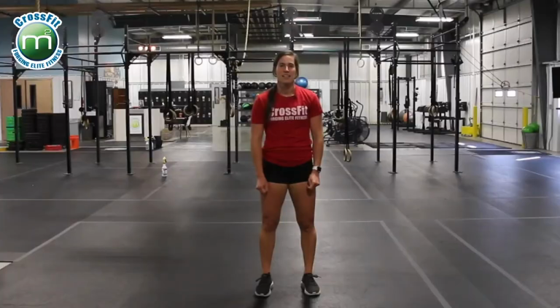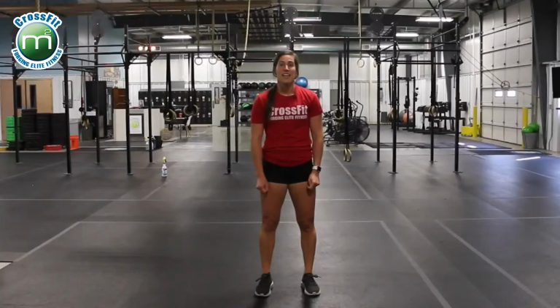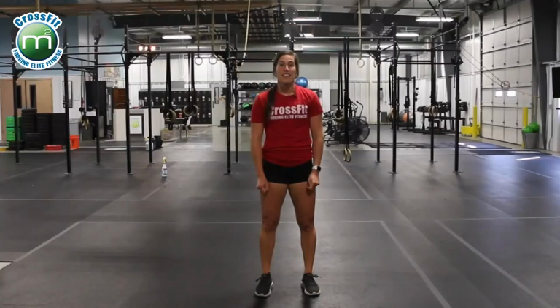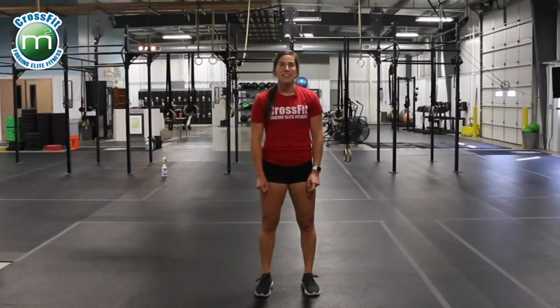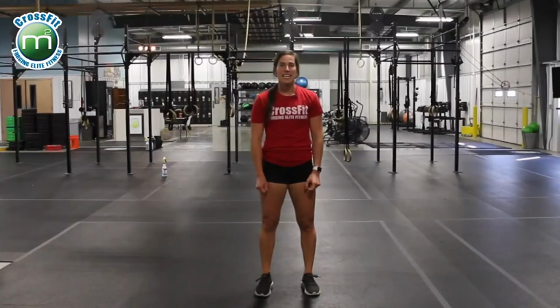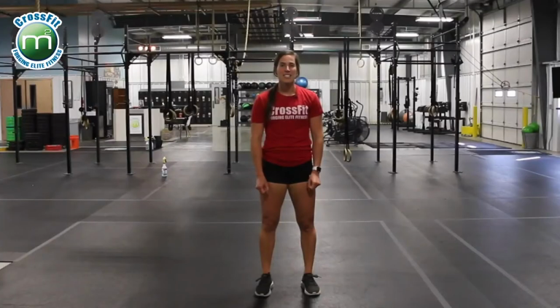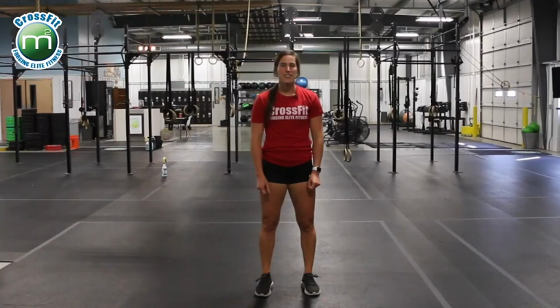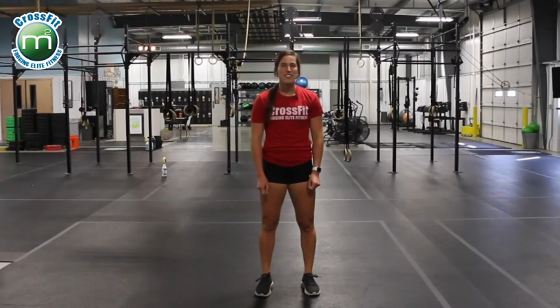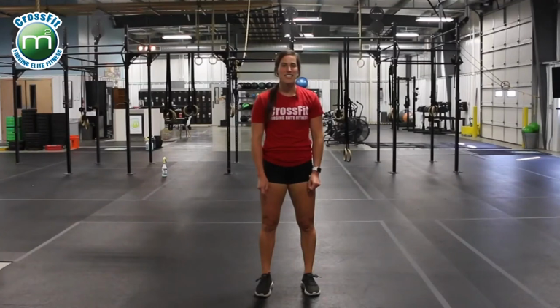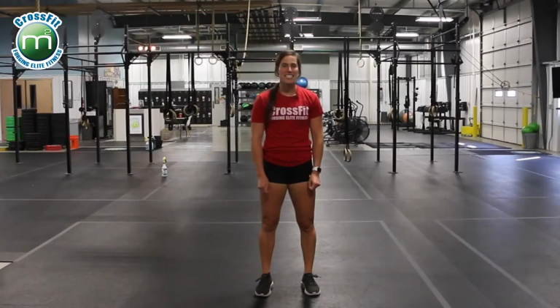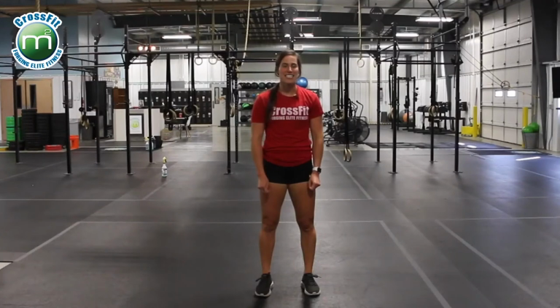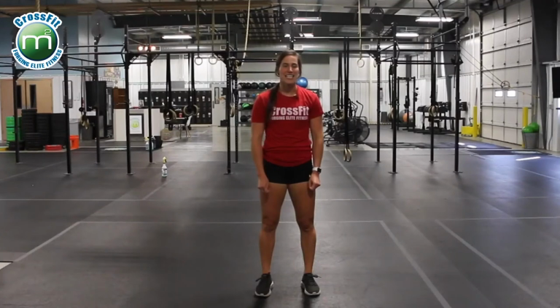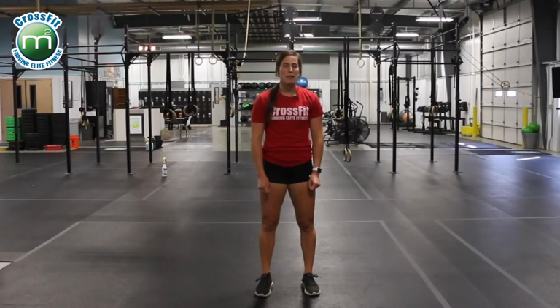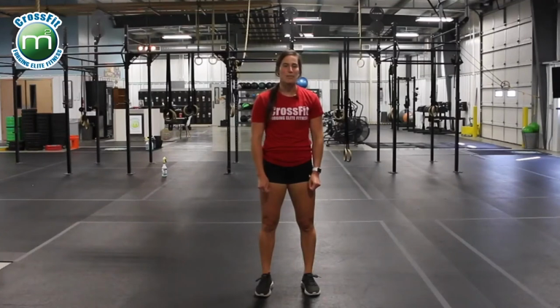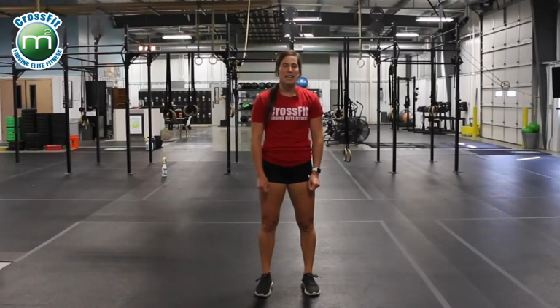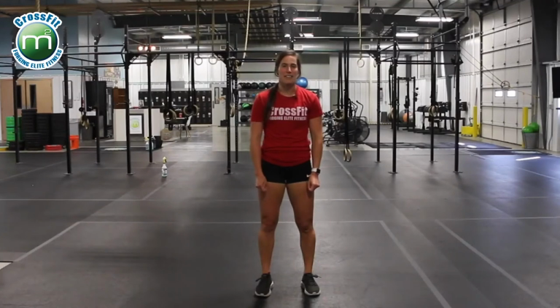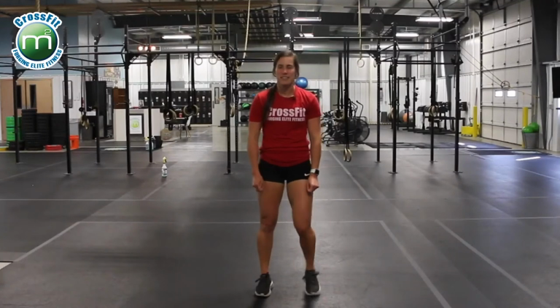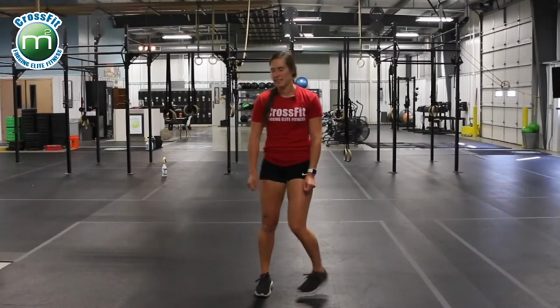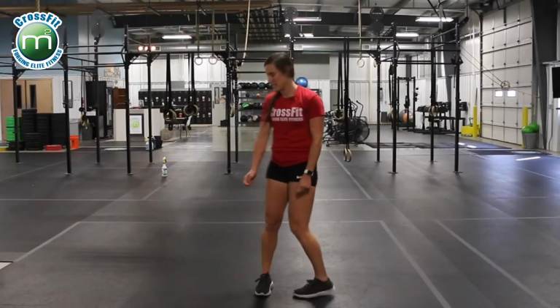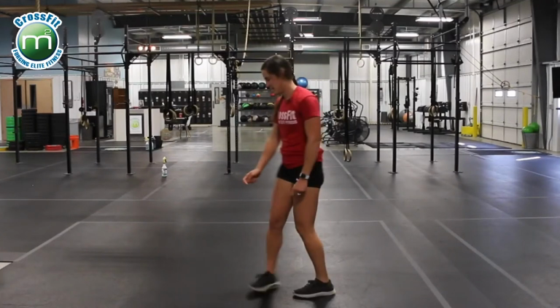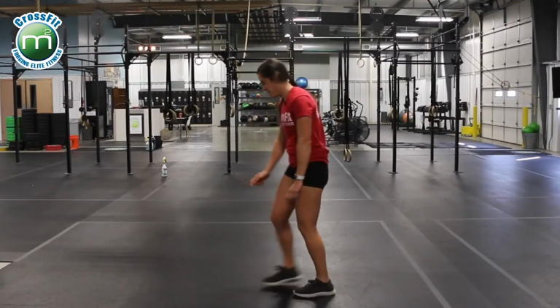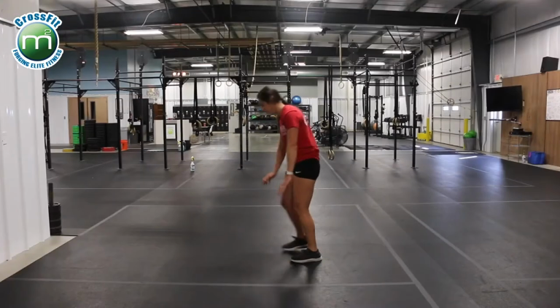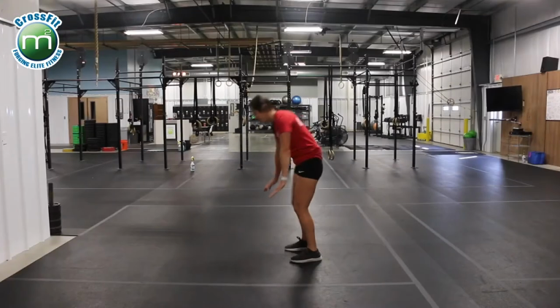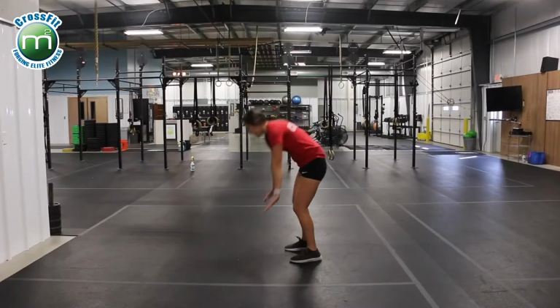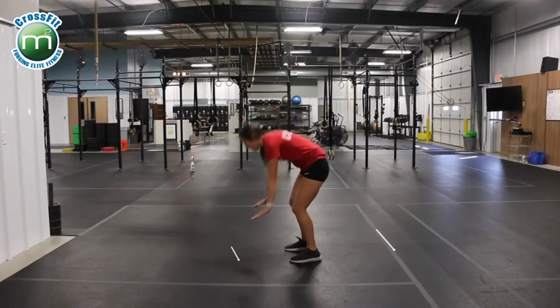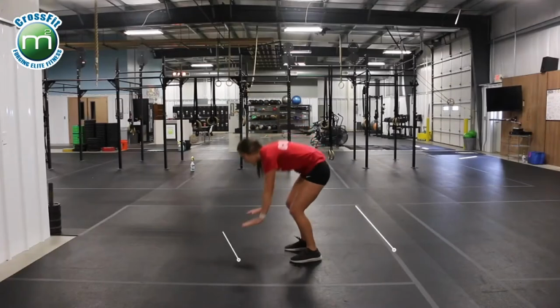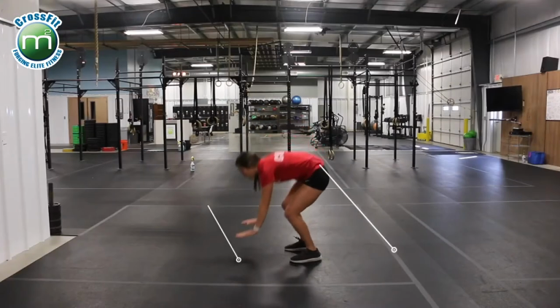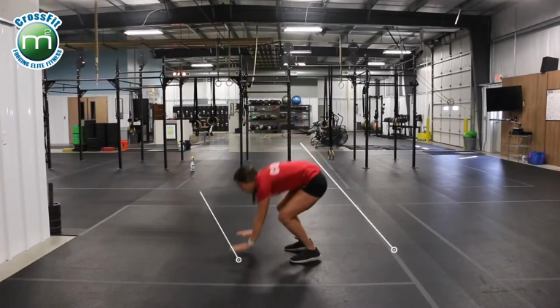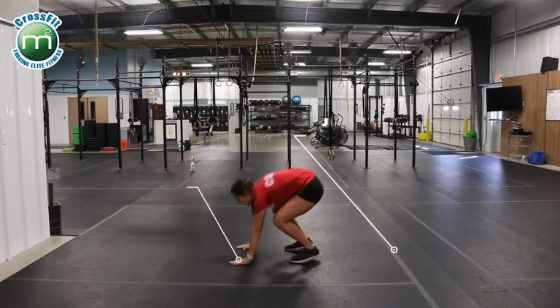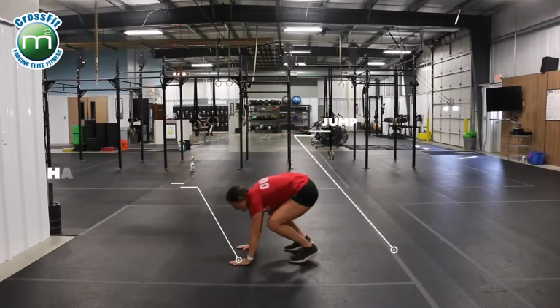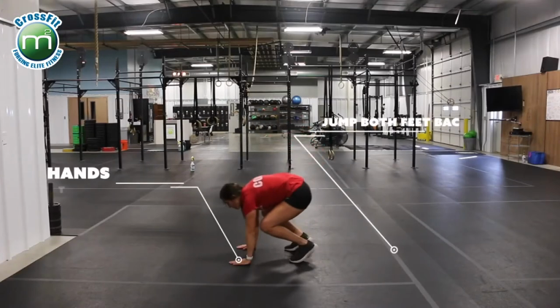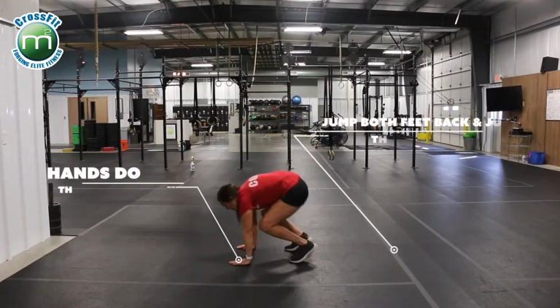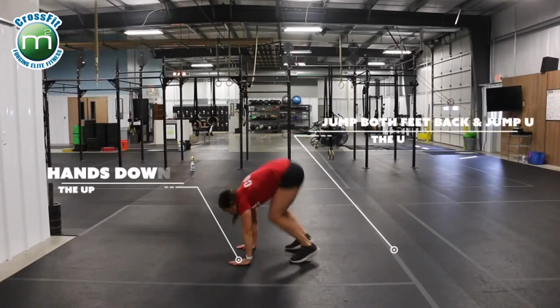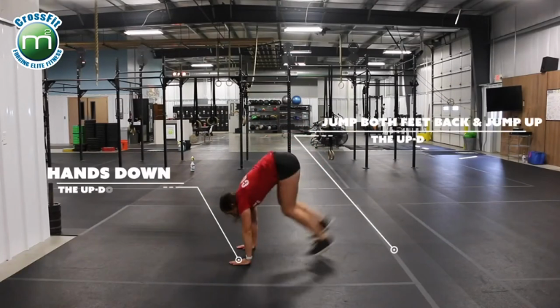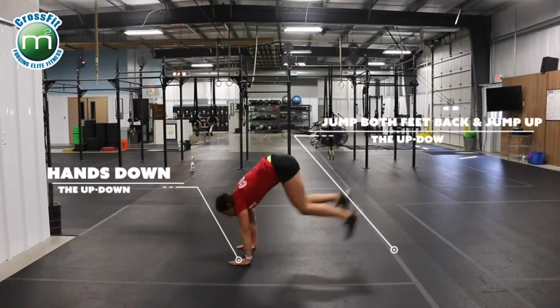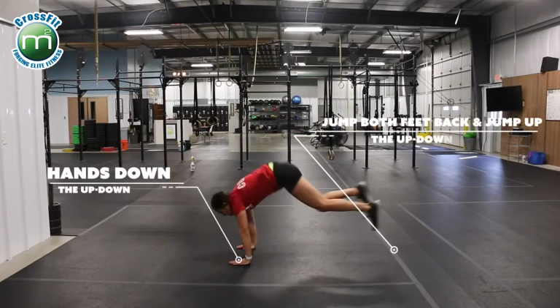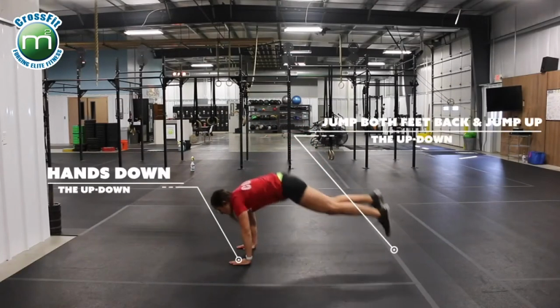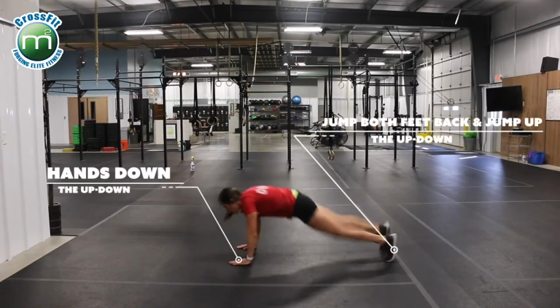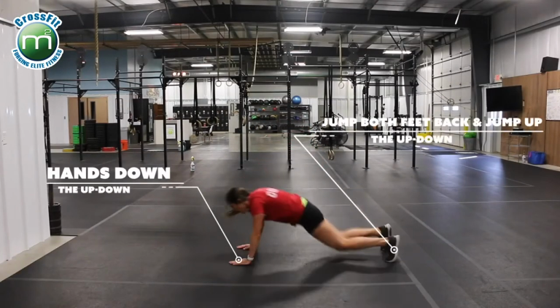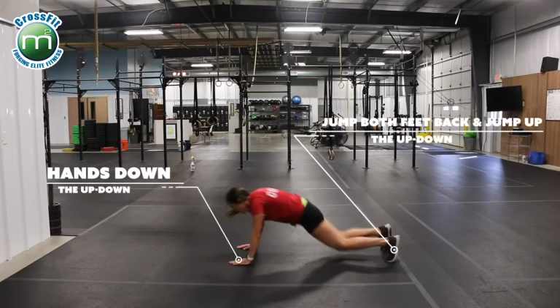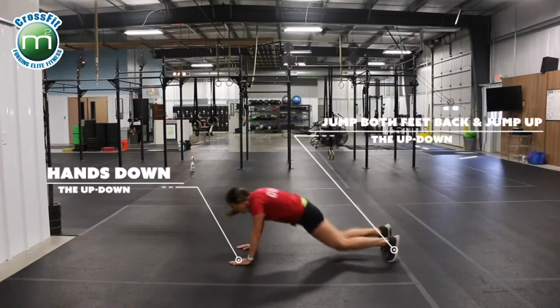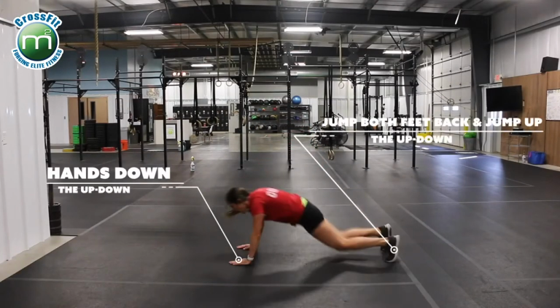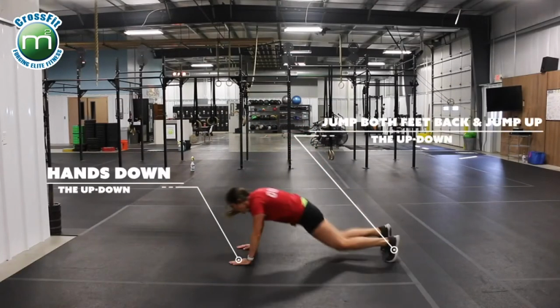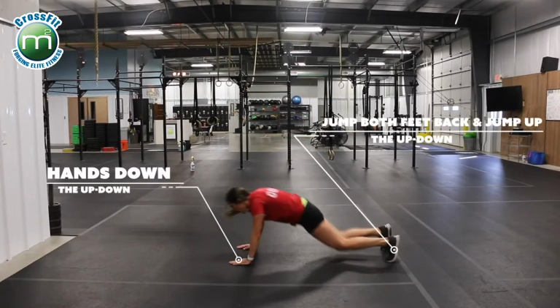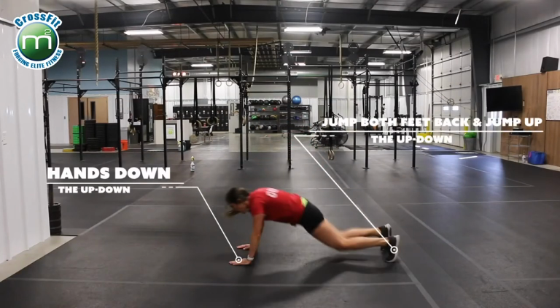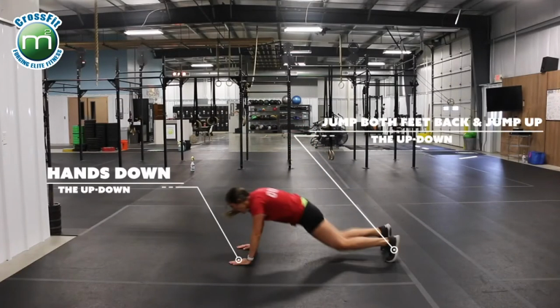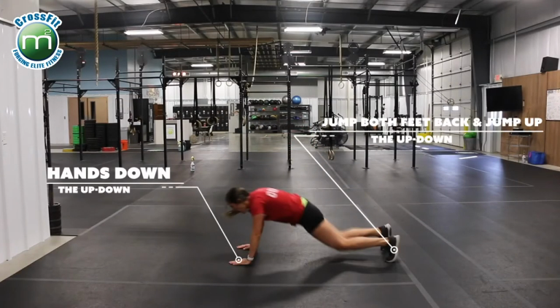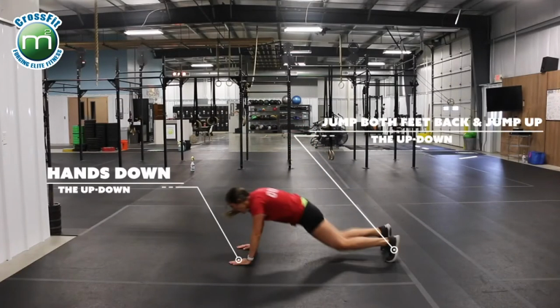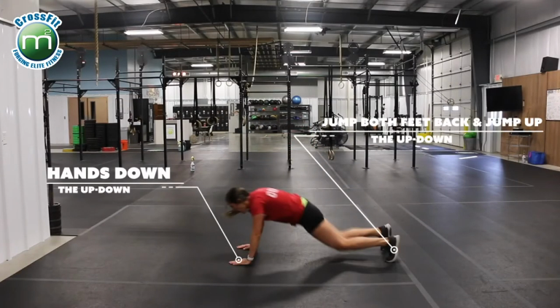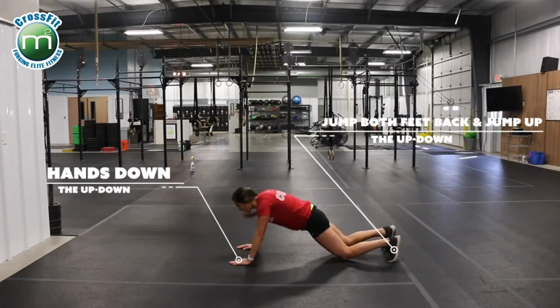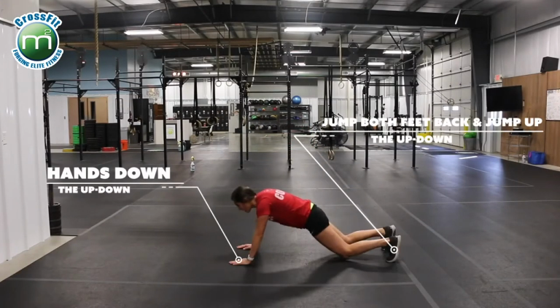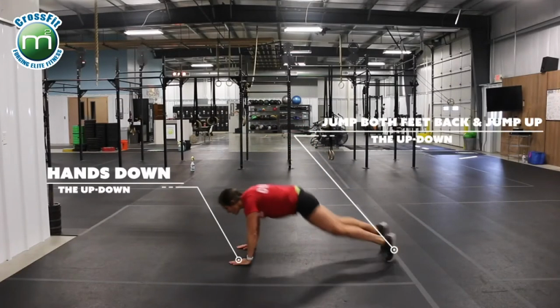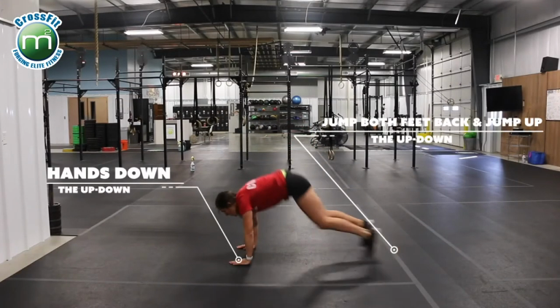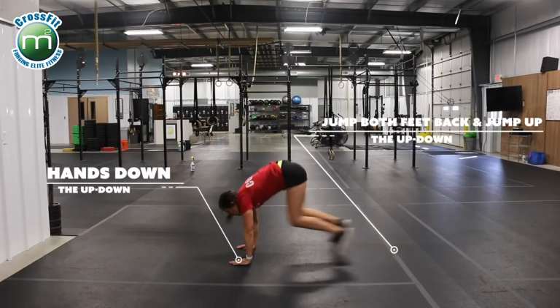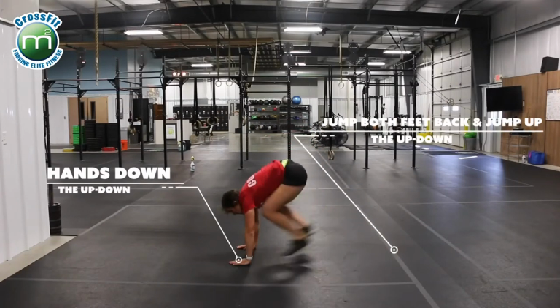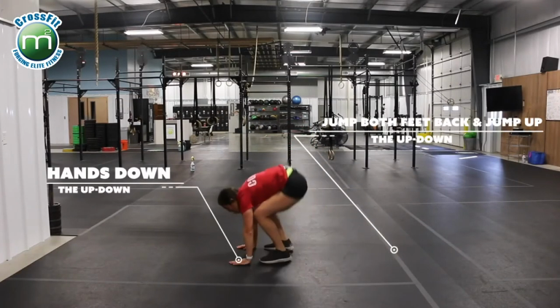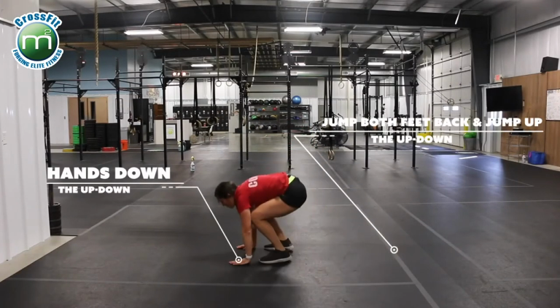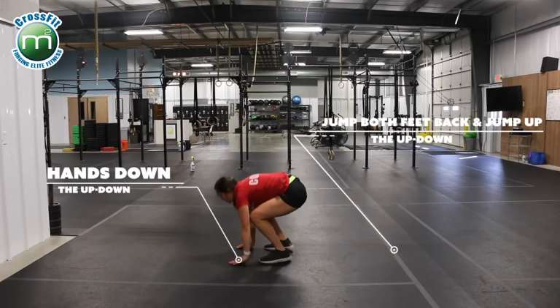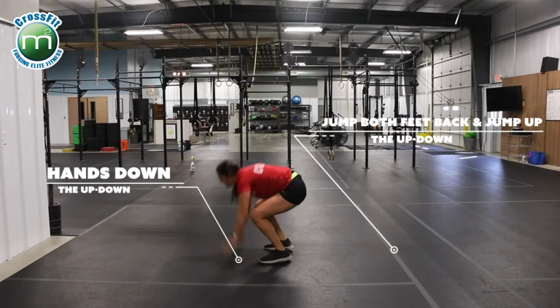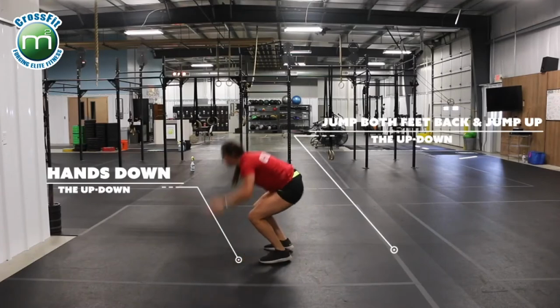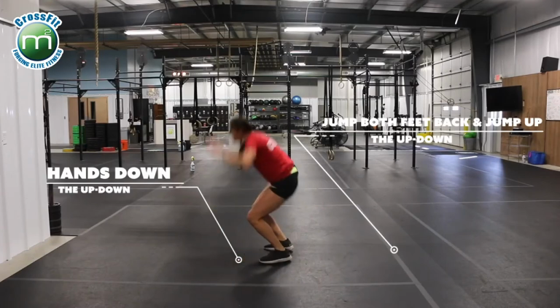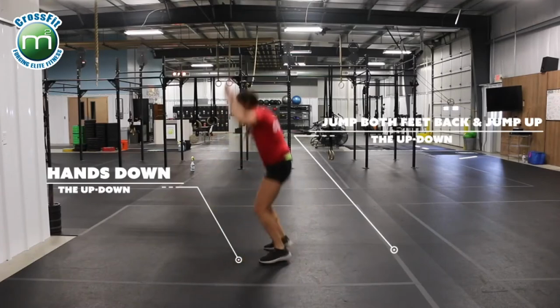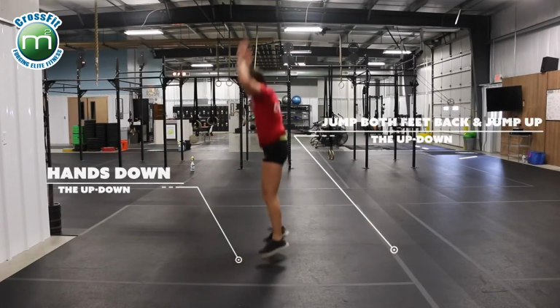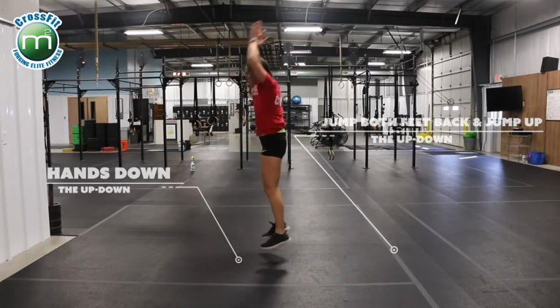The next version is the up down. Hands down, jump your feet back, jump up, jump and clap.